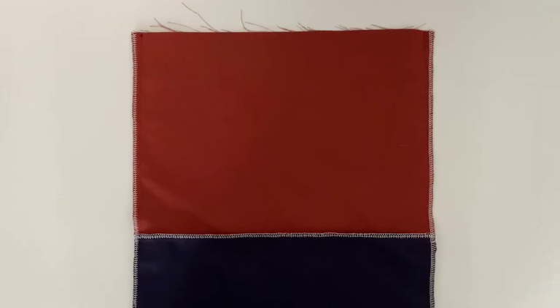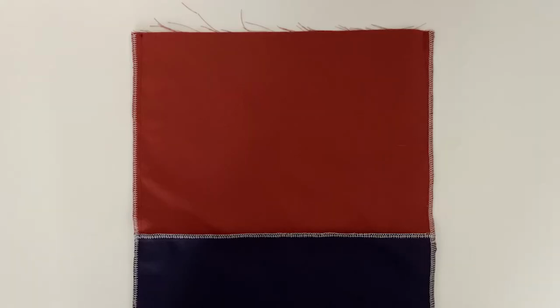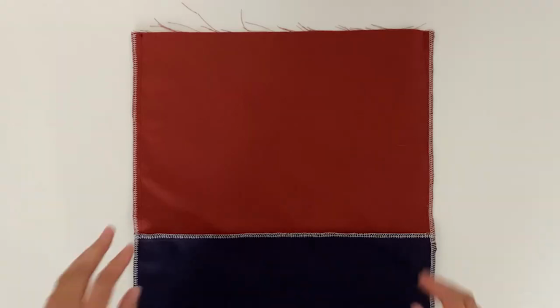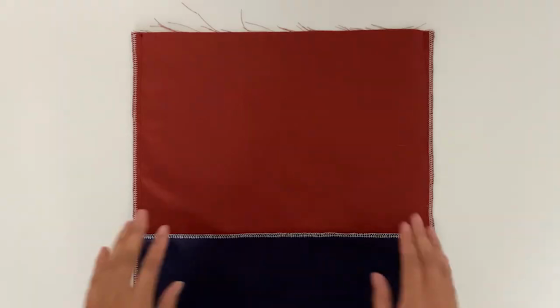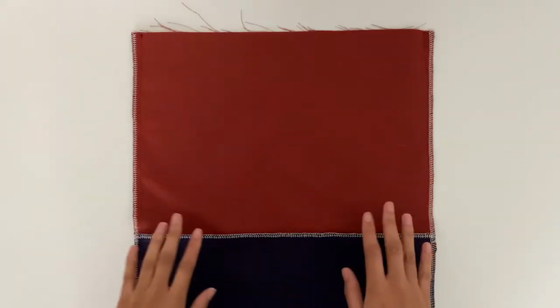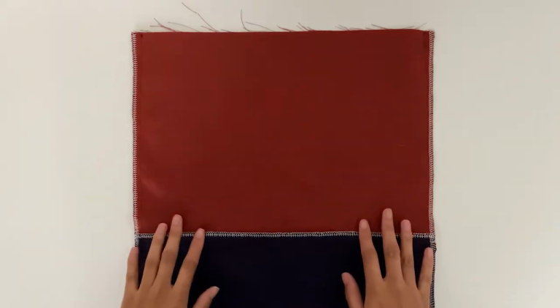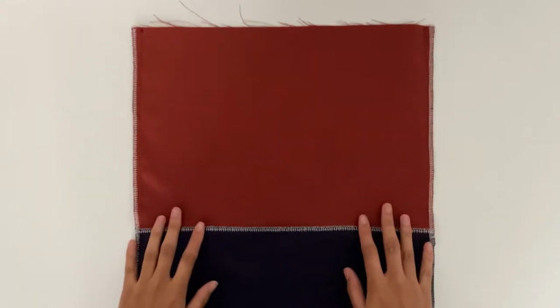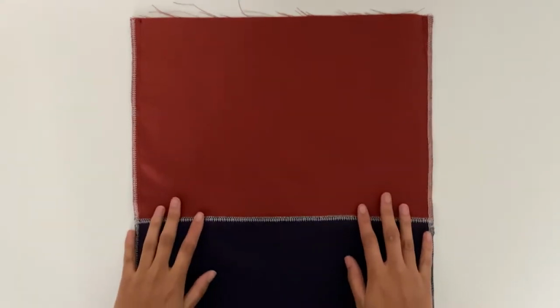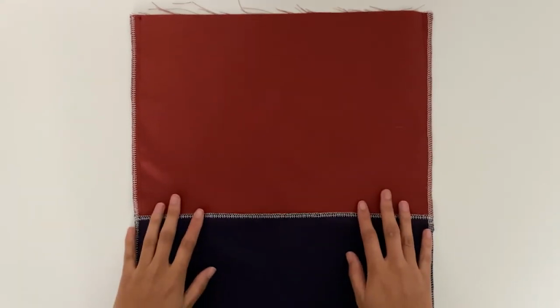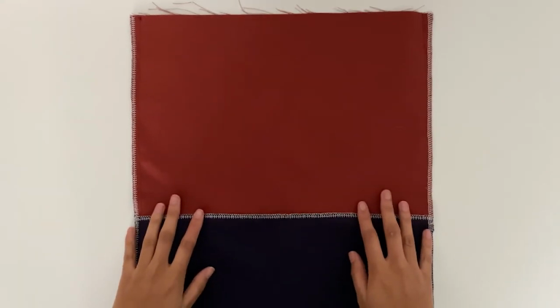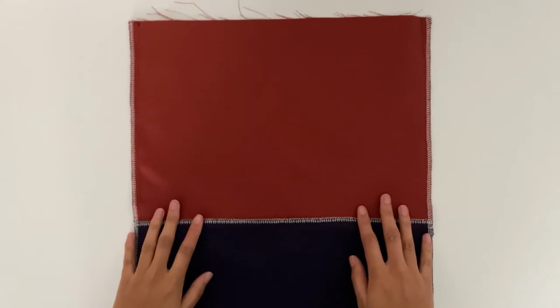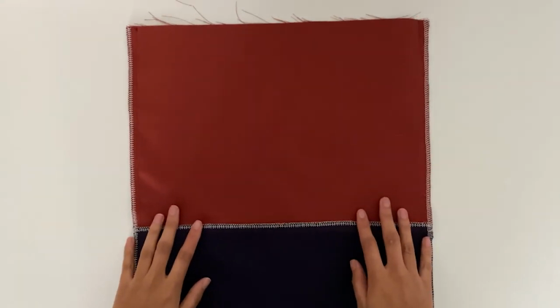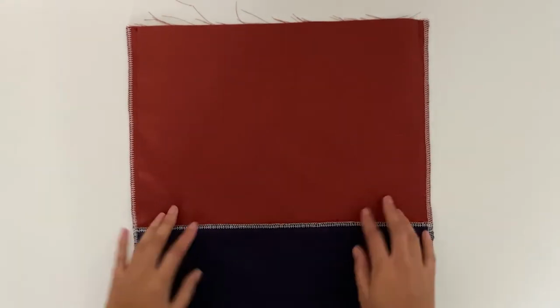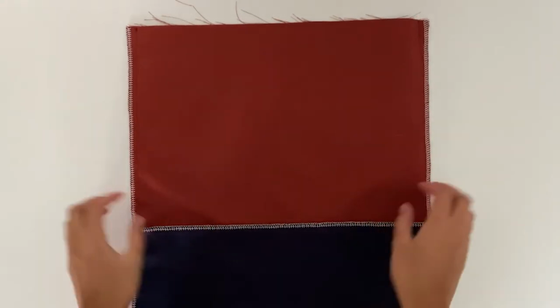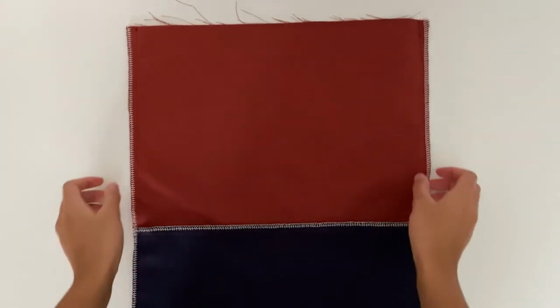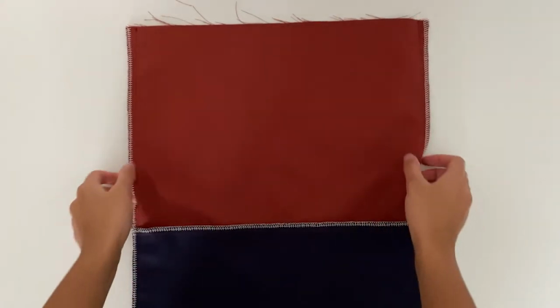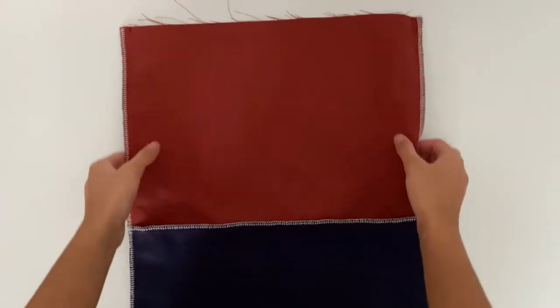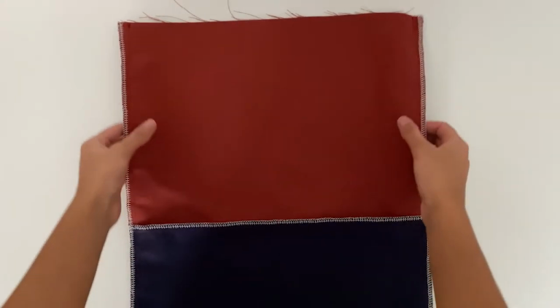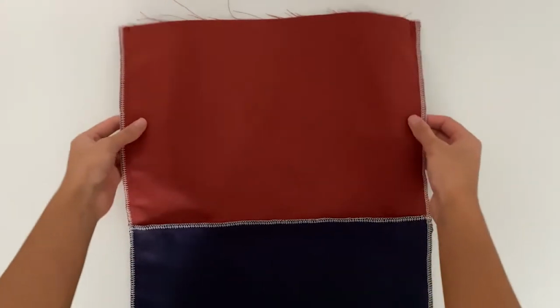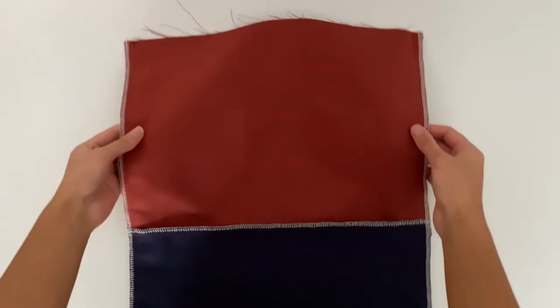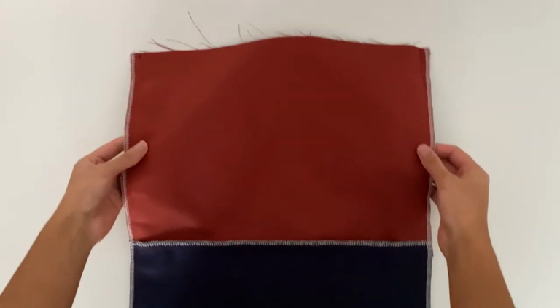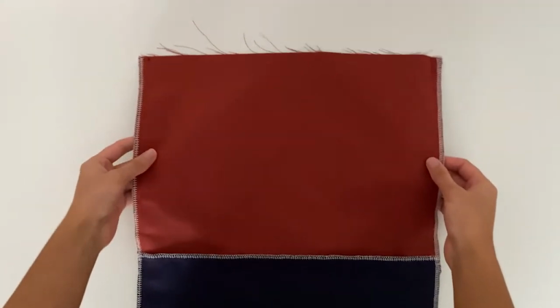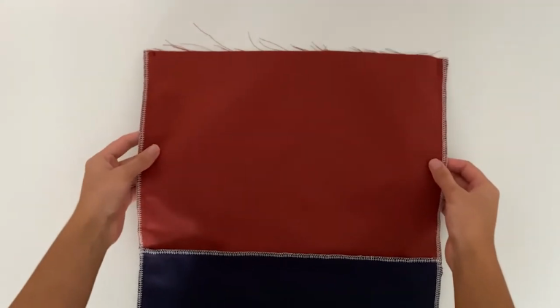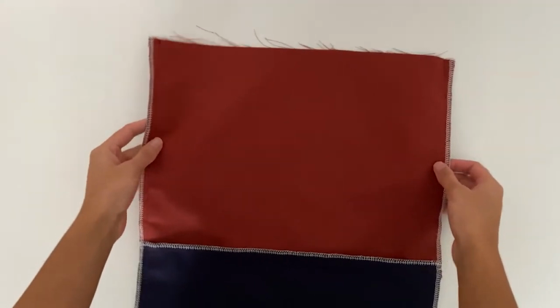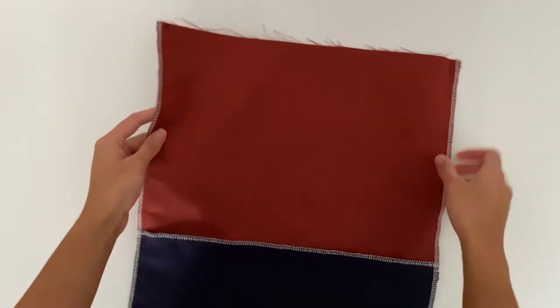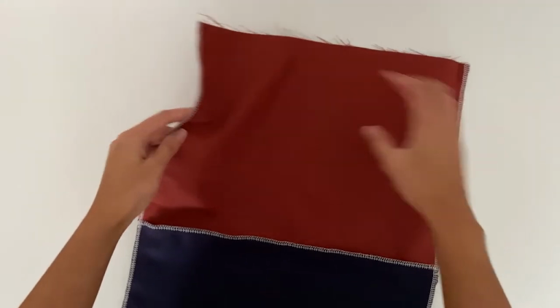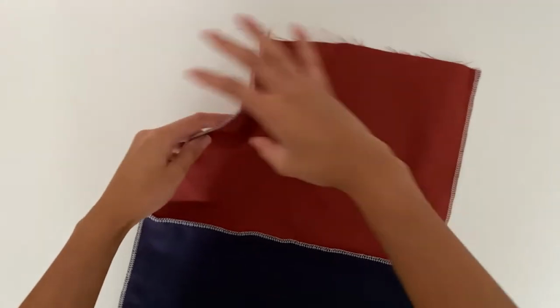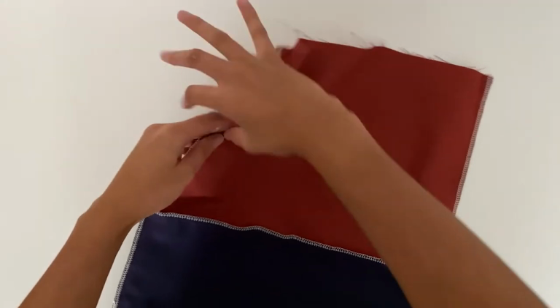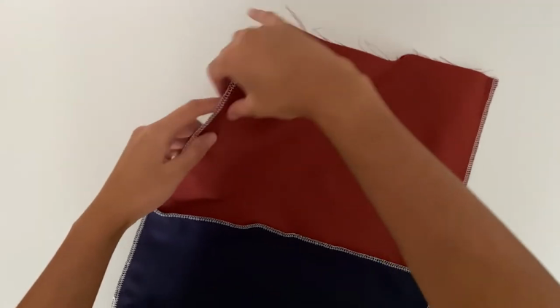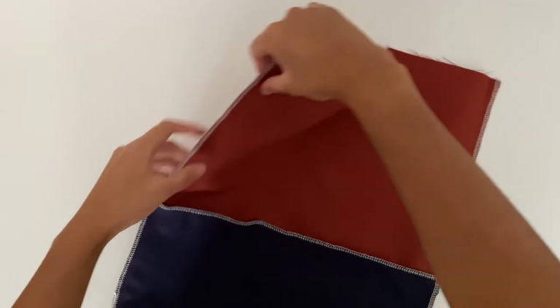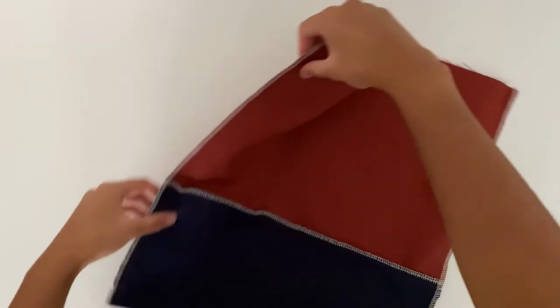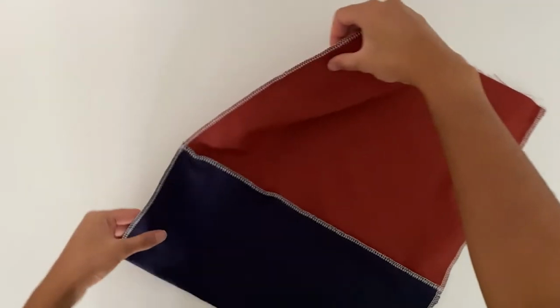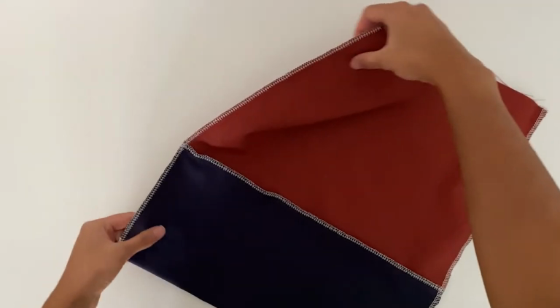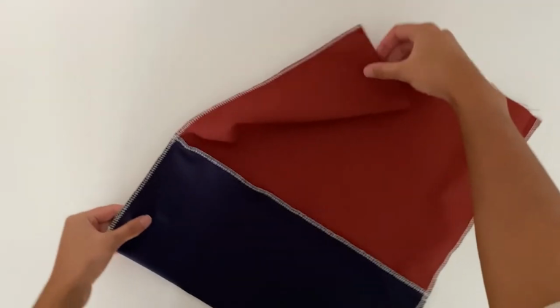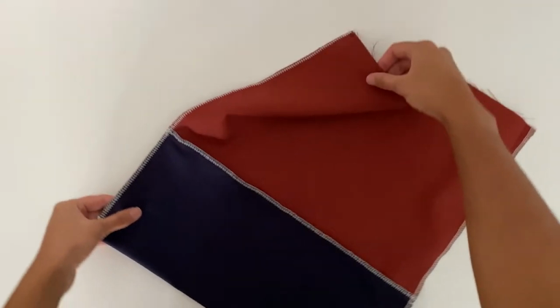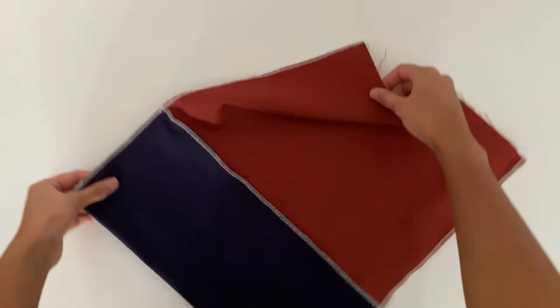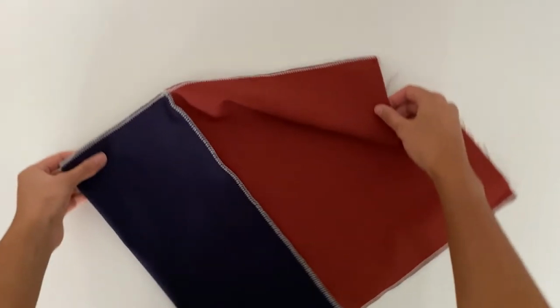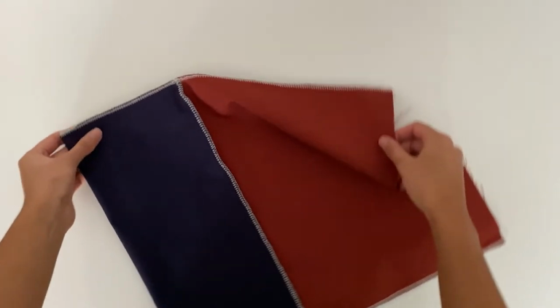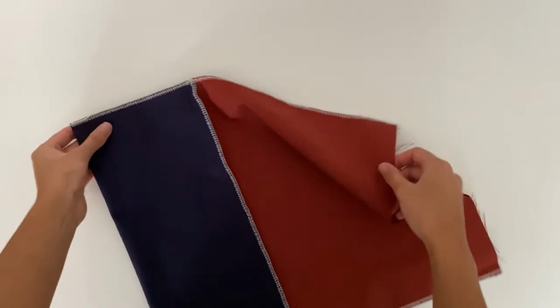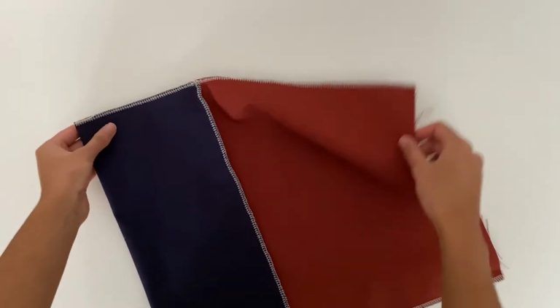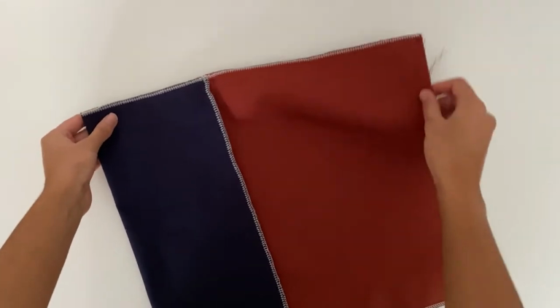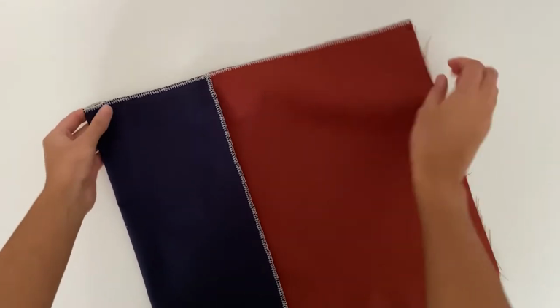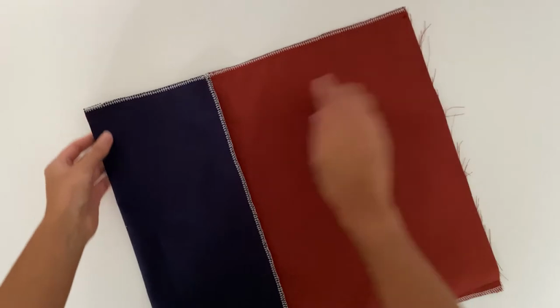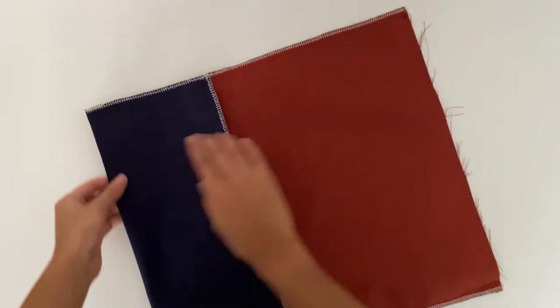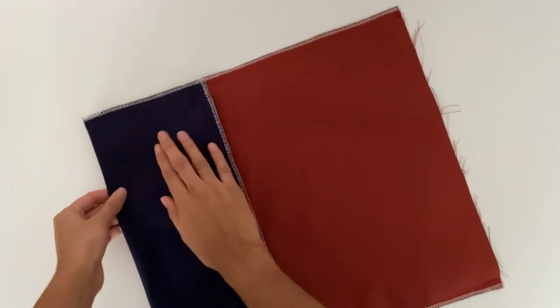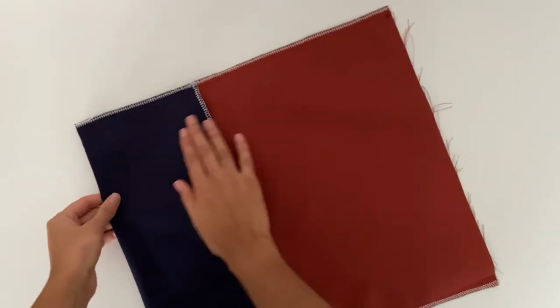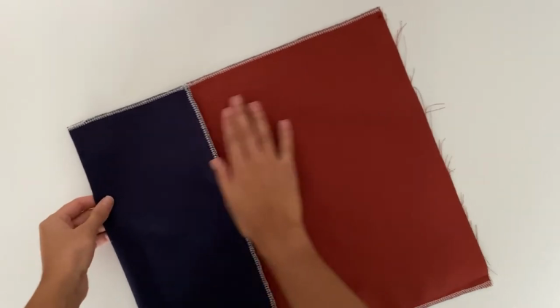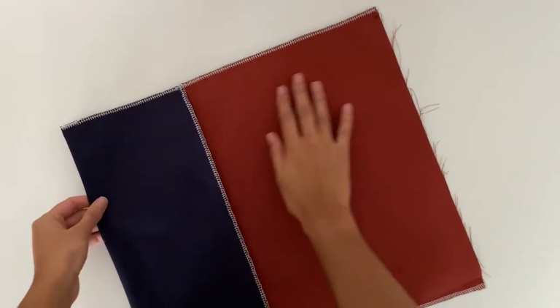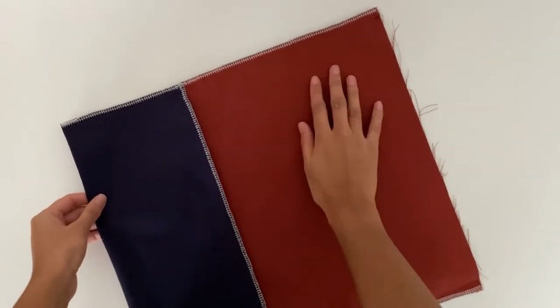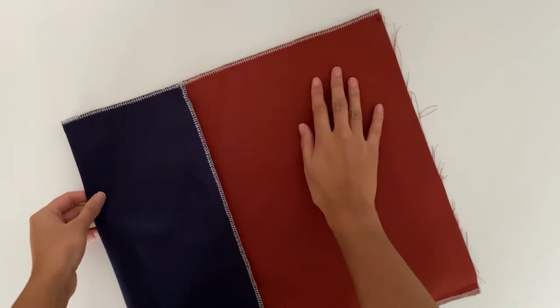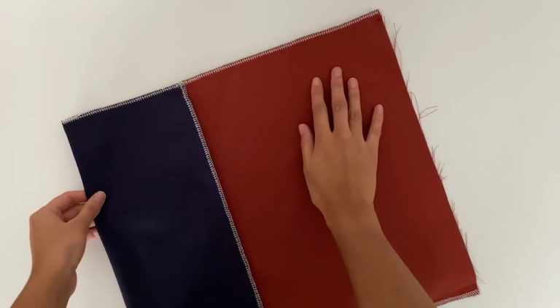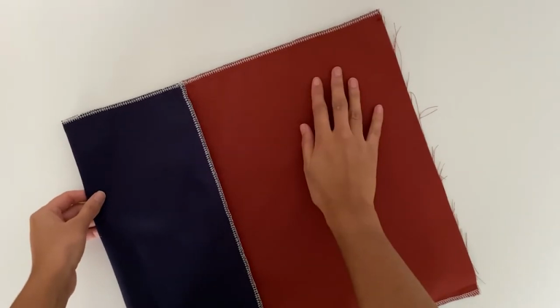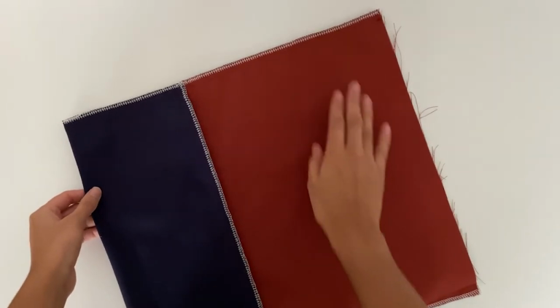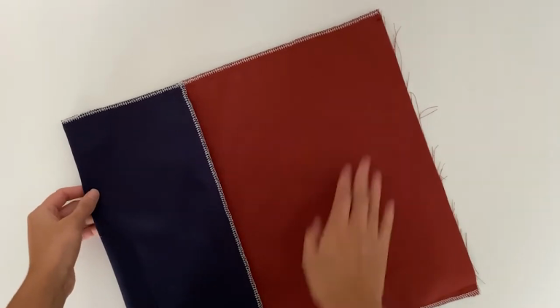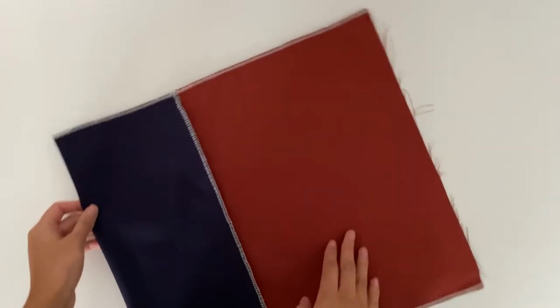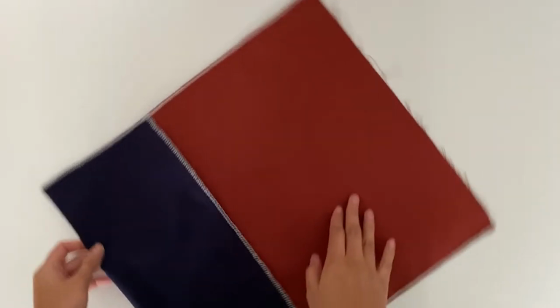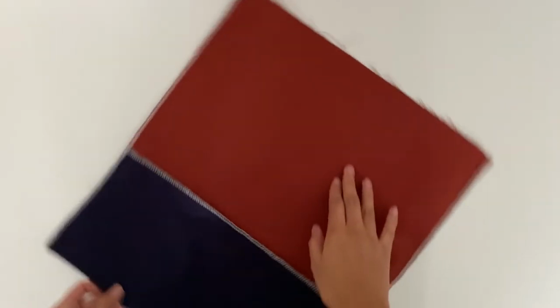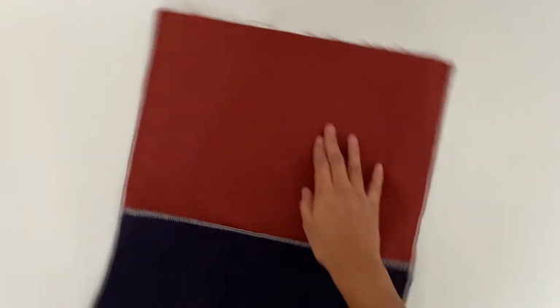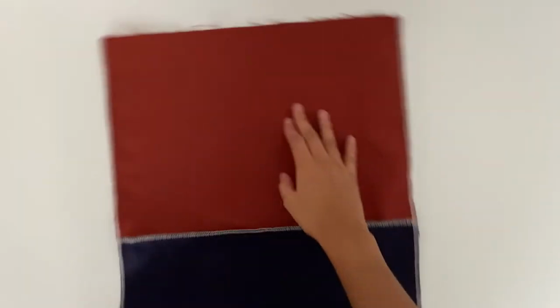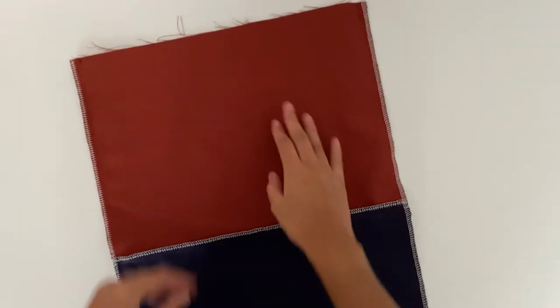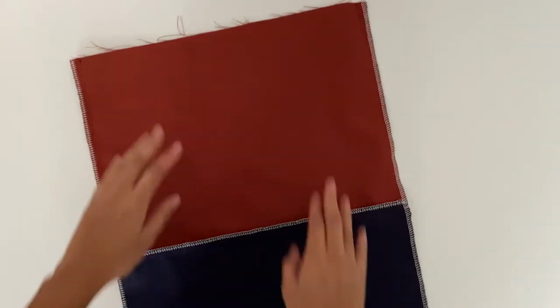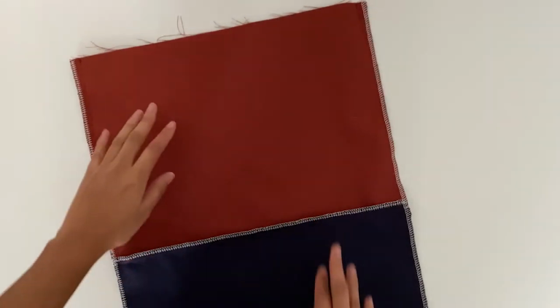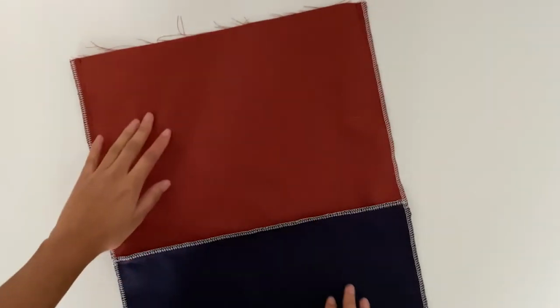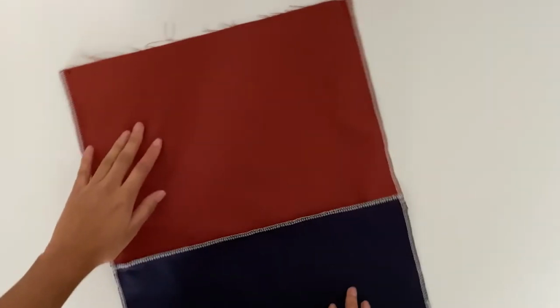This is what the bag looks like after the side seams are finished. You can see the bottom of the bag has no seam and is instead folded.